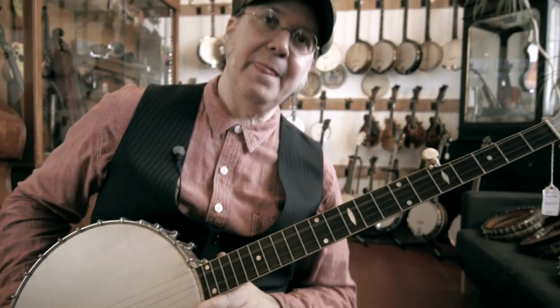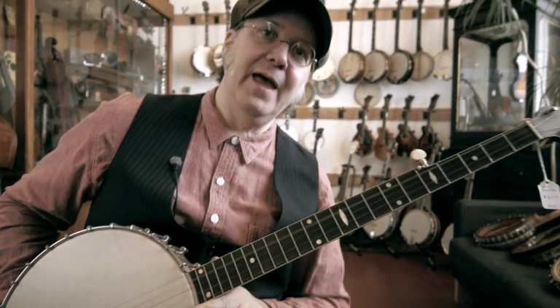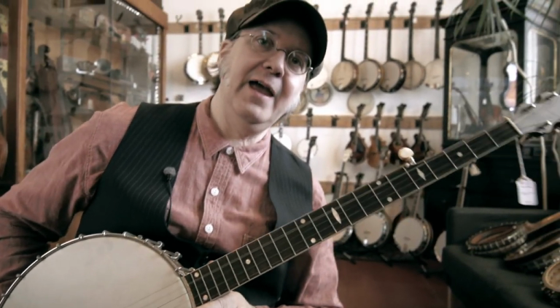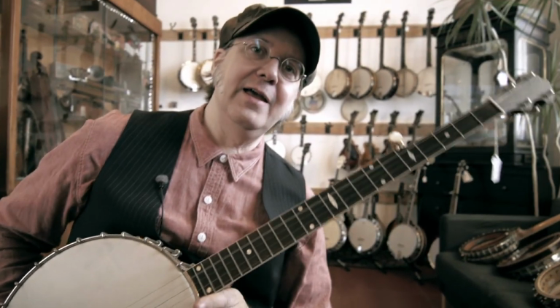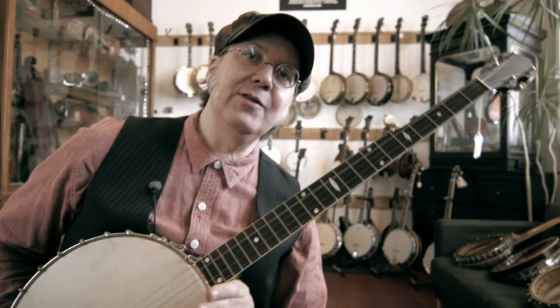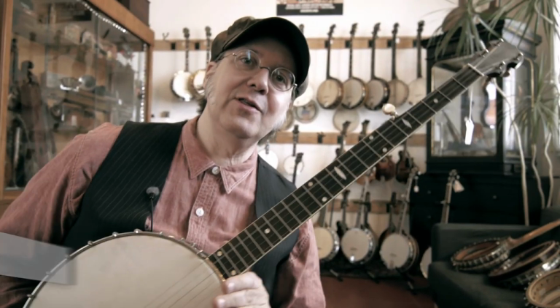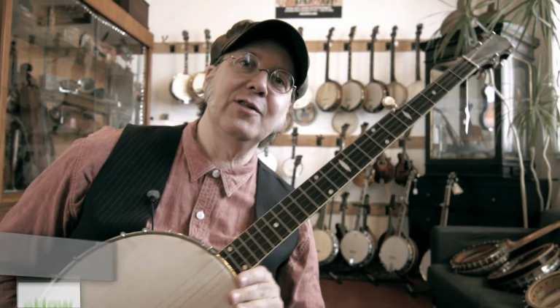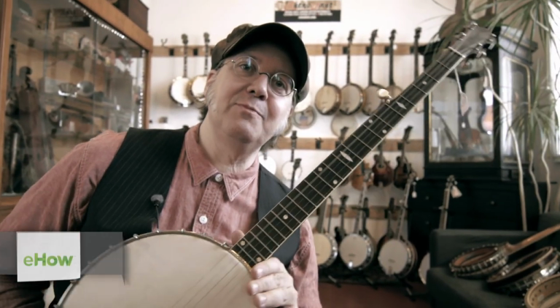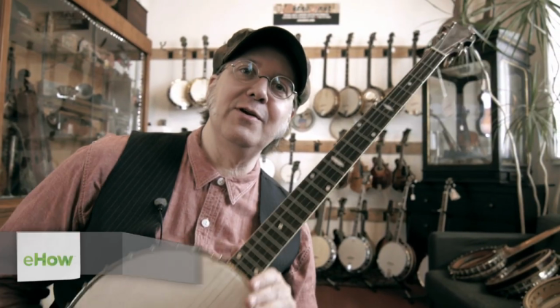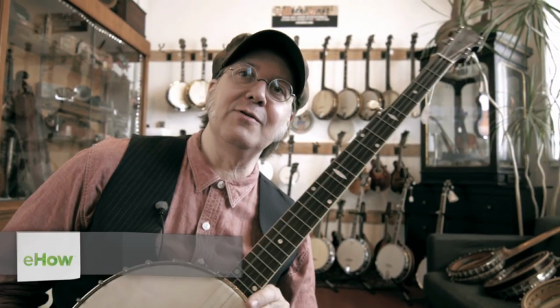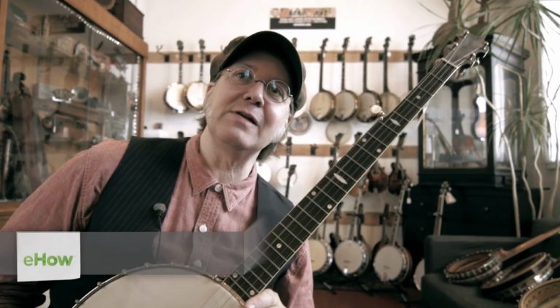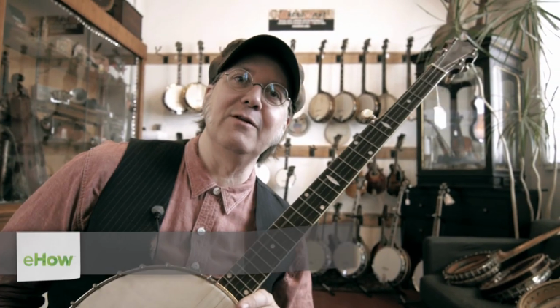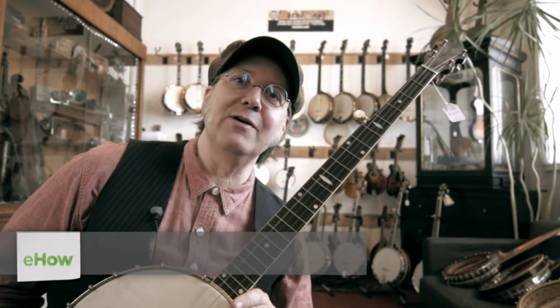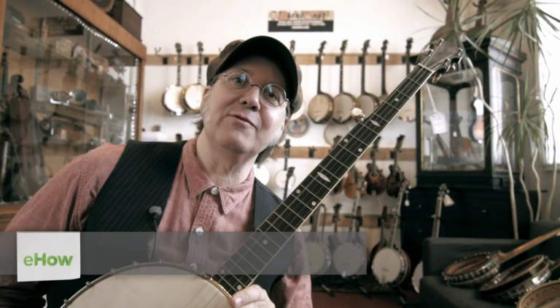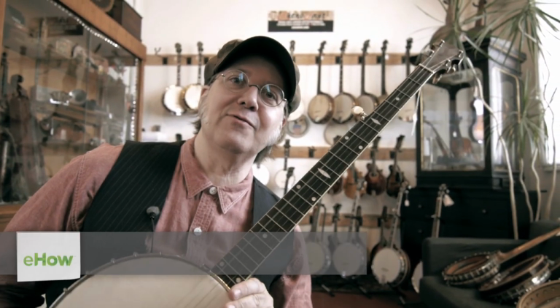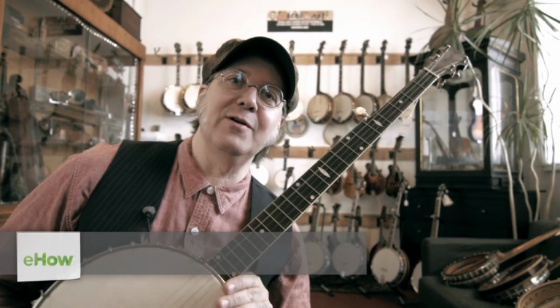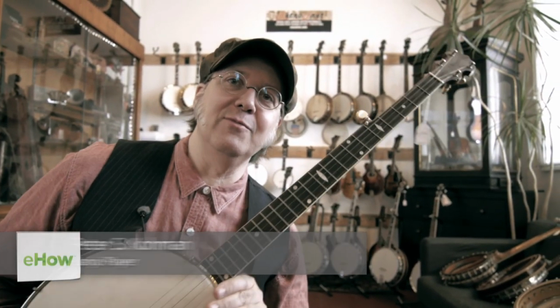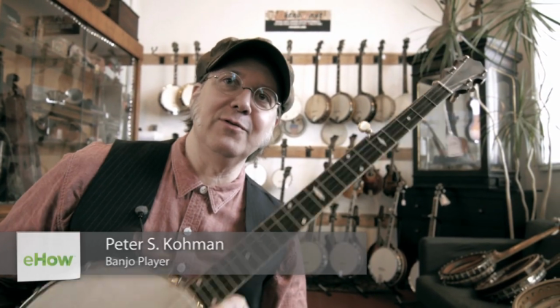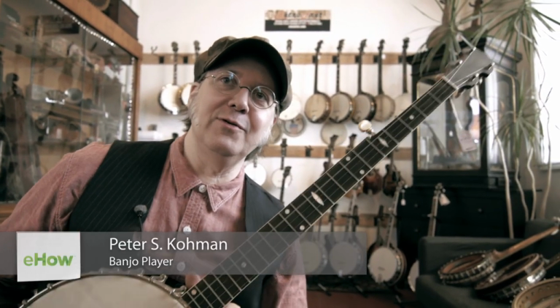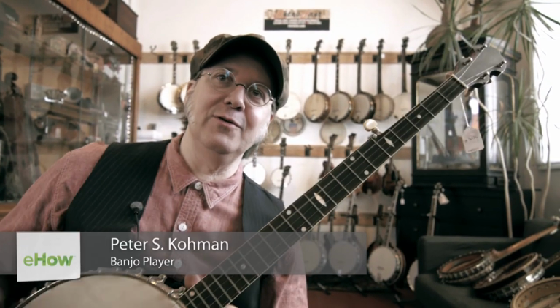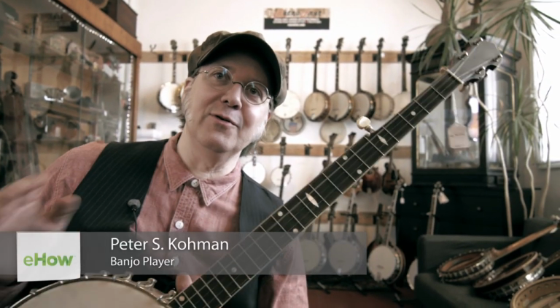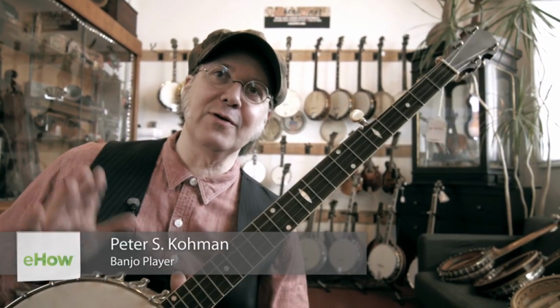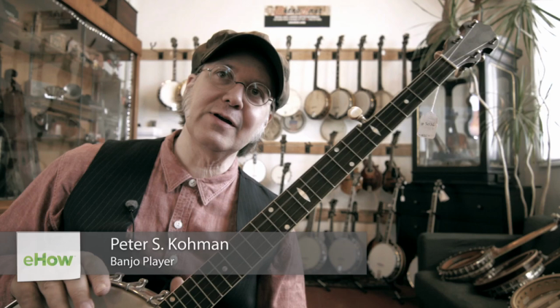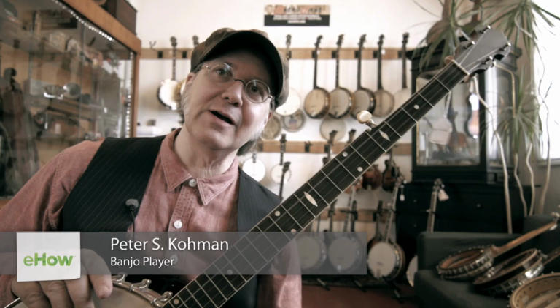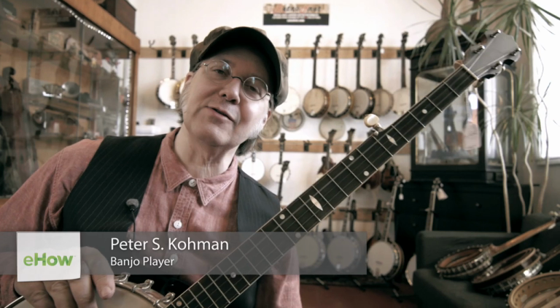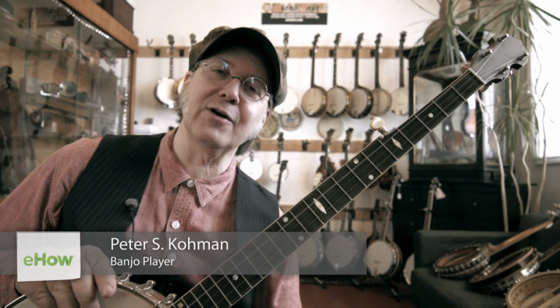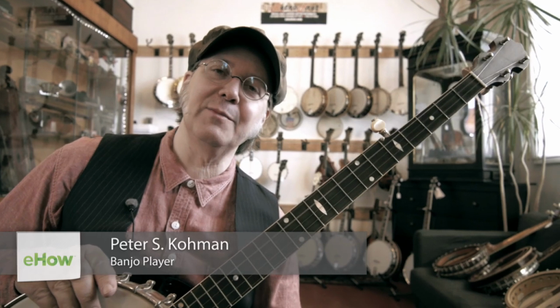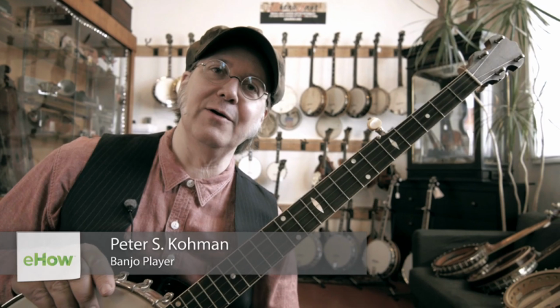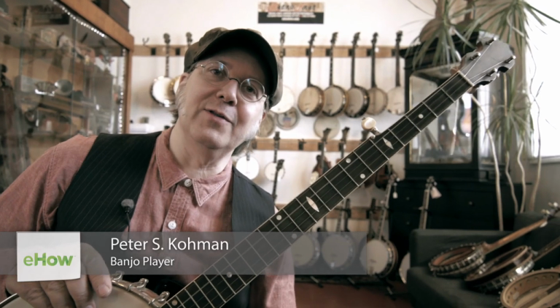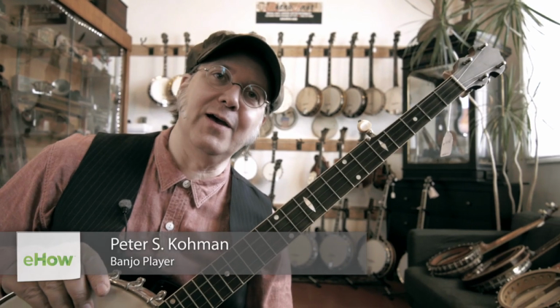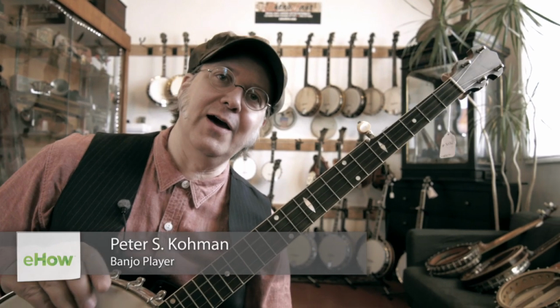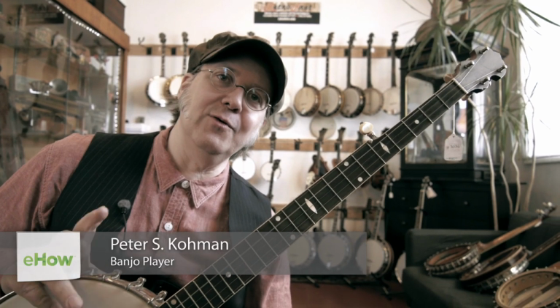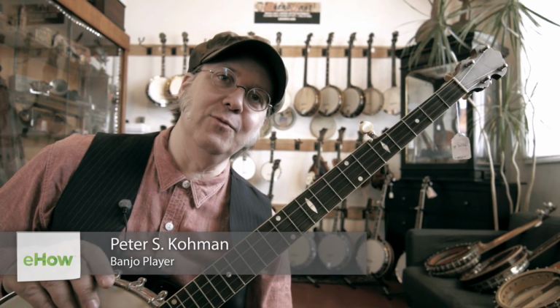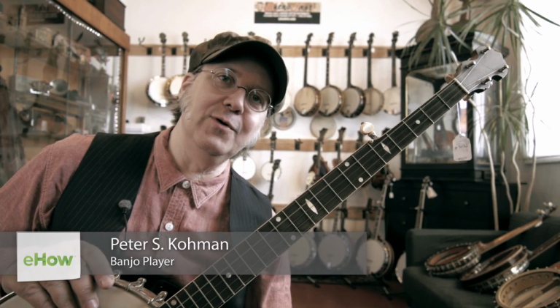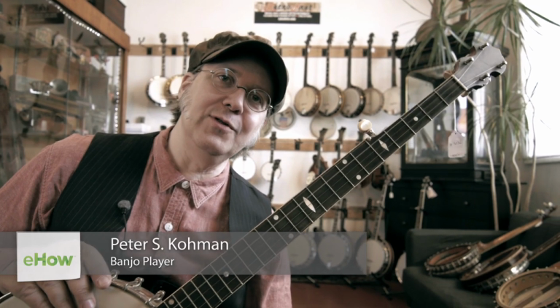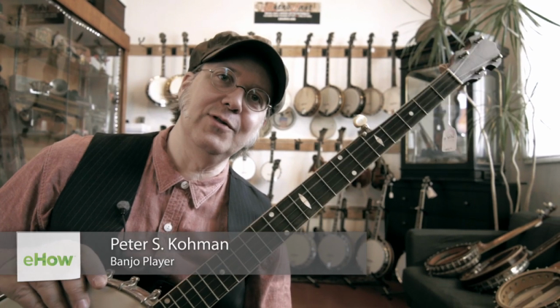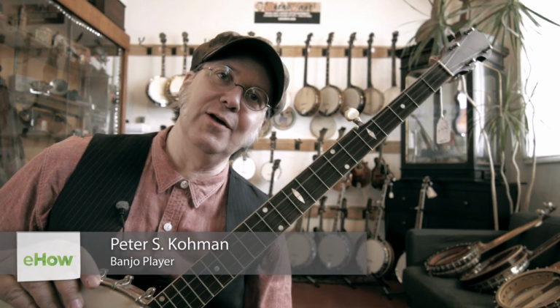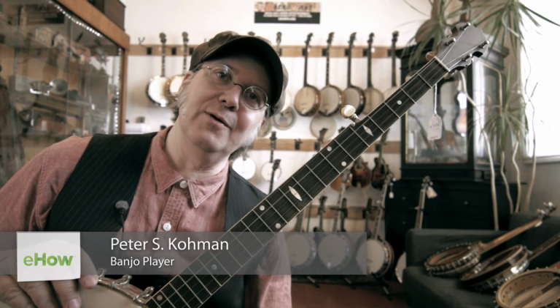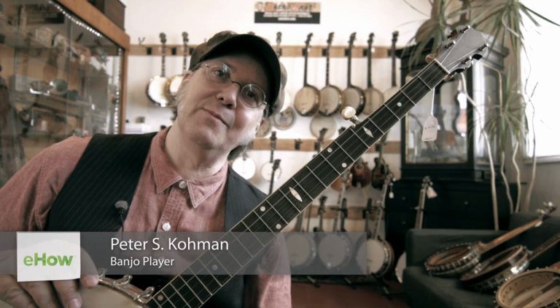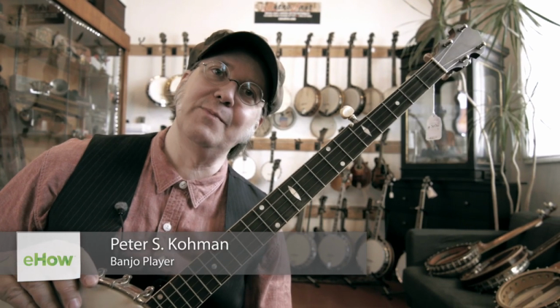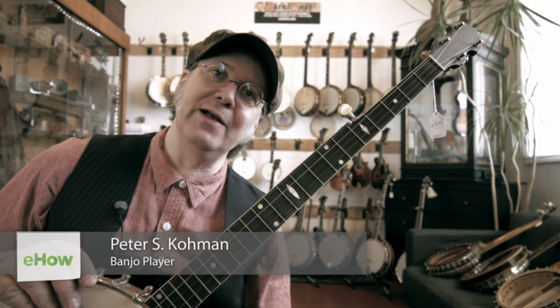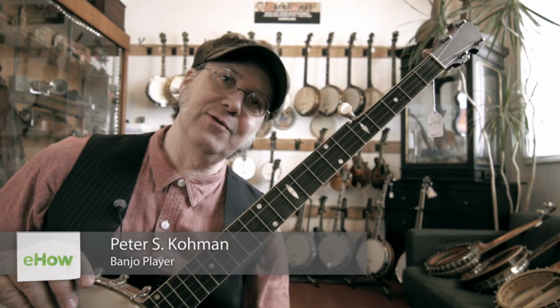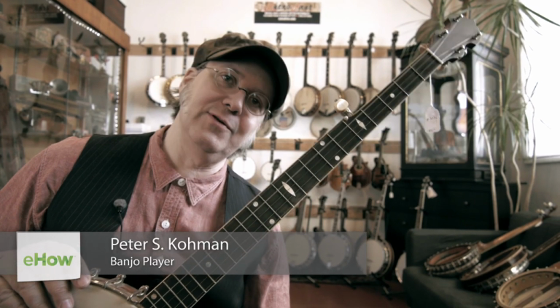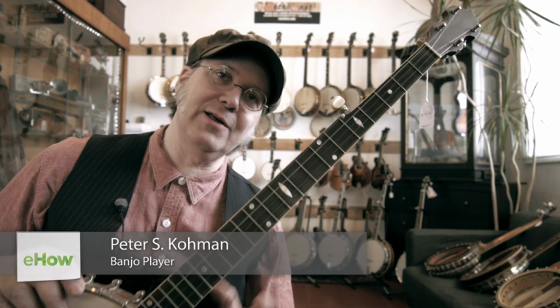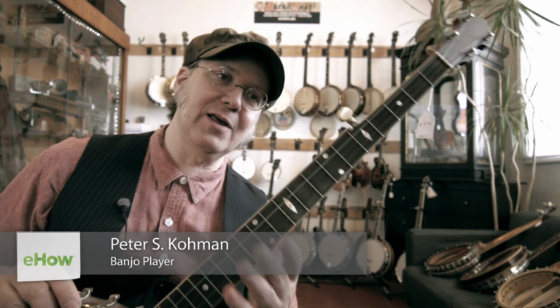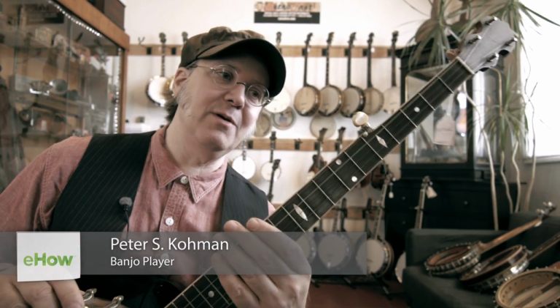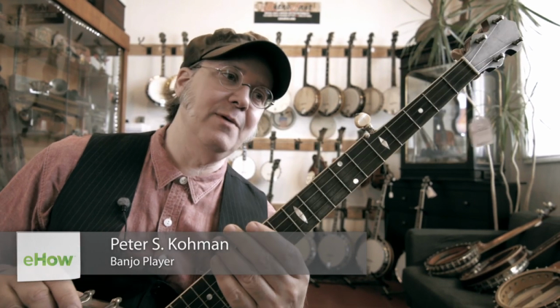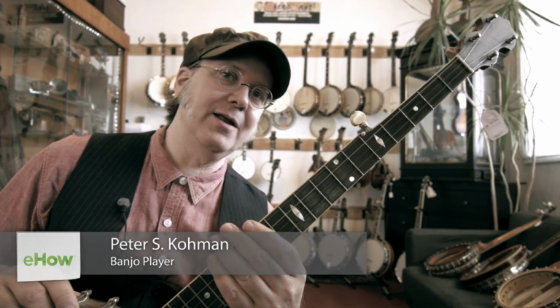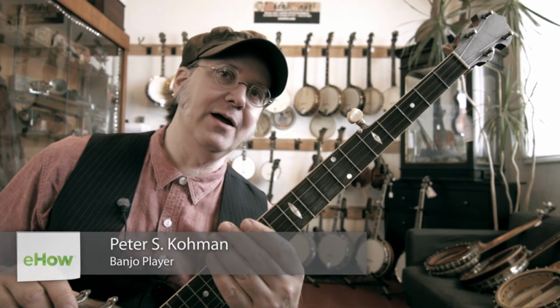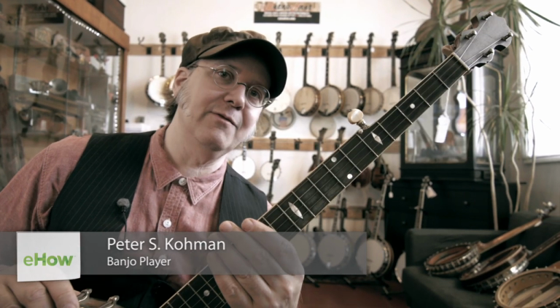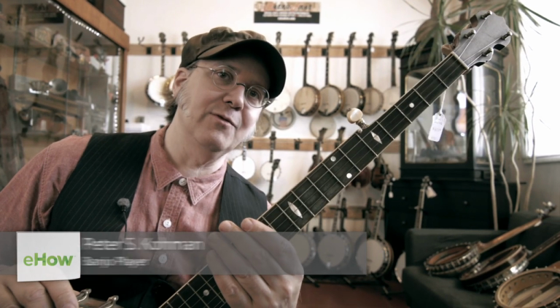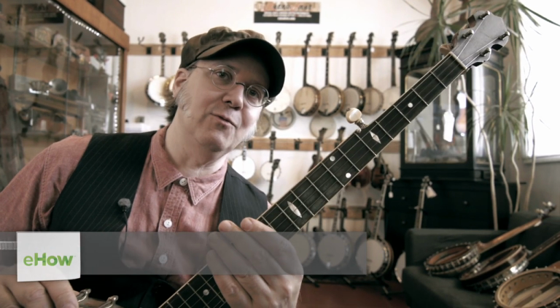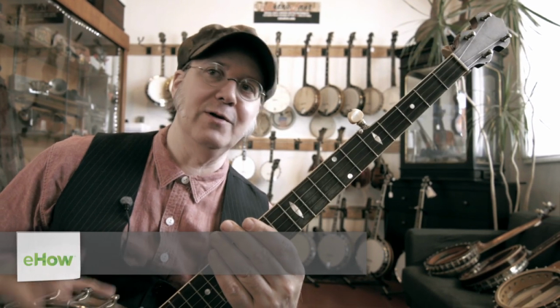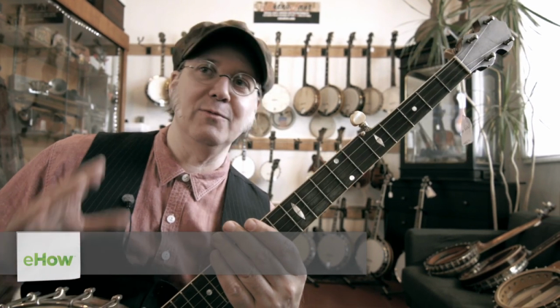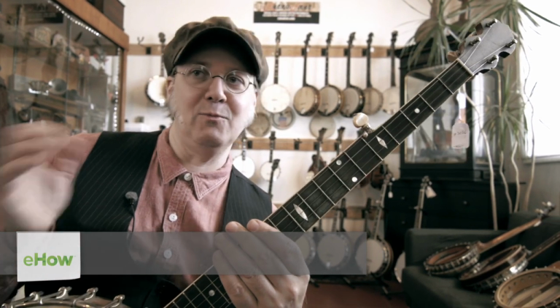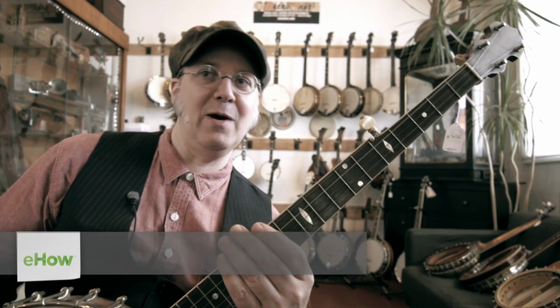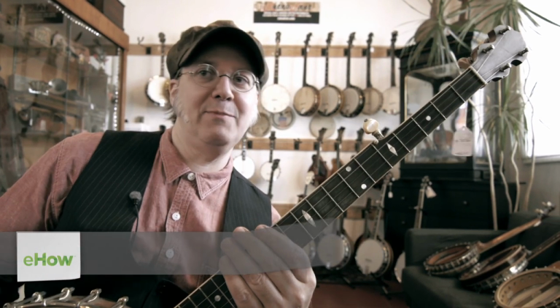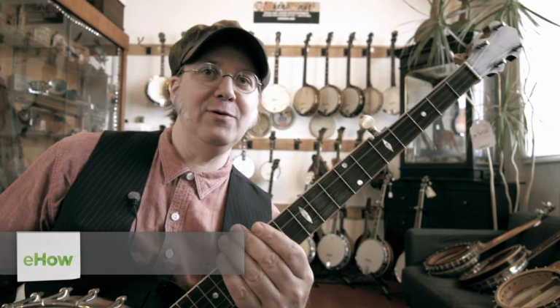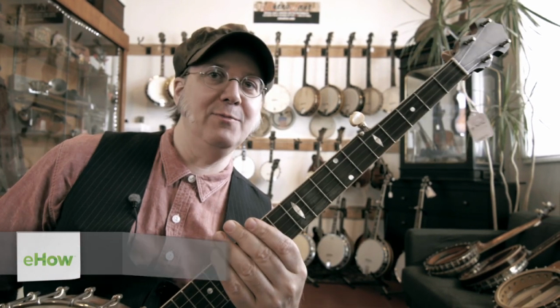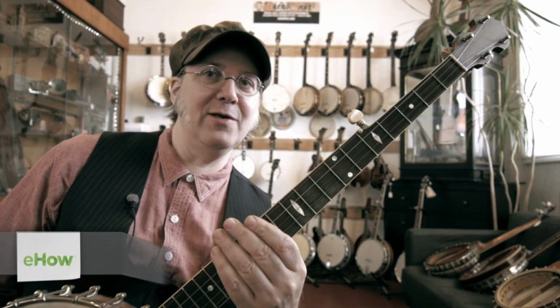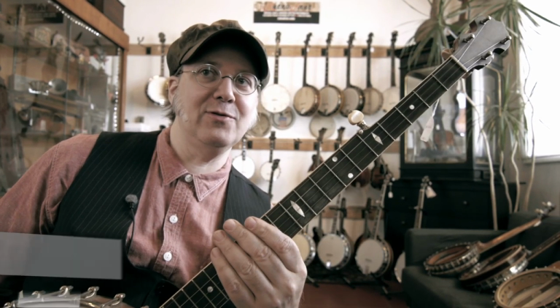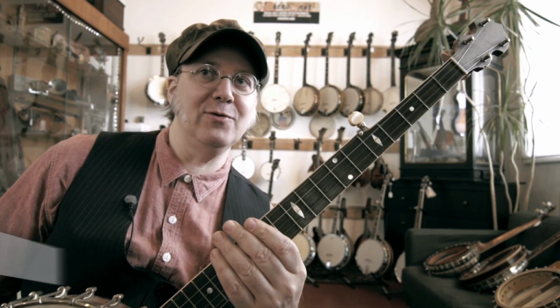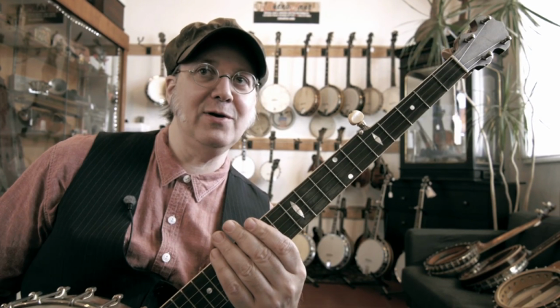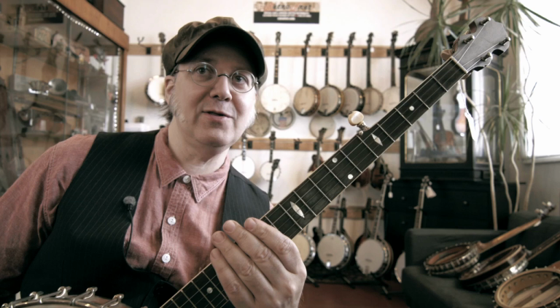Hey, this is Peter at Retrofret in Brooklyn, New York. I'll talk about the kind of woods banjo necks can be made out of and what might be your best choice.